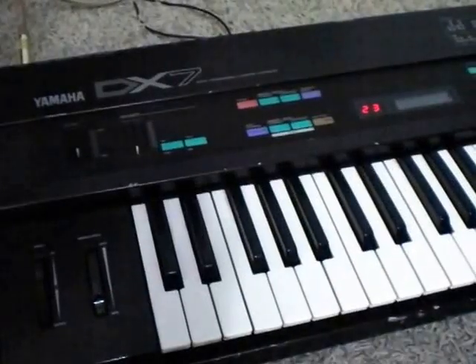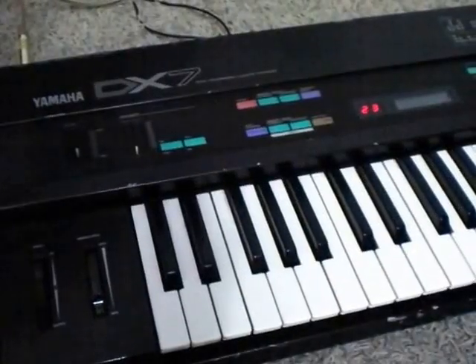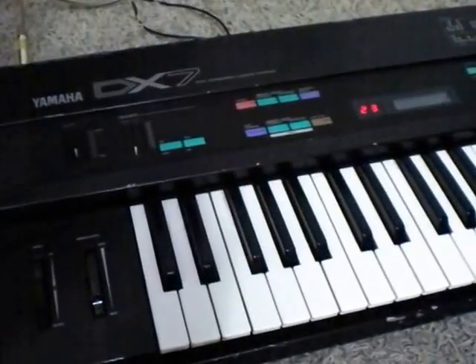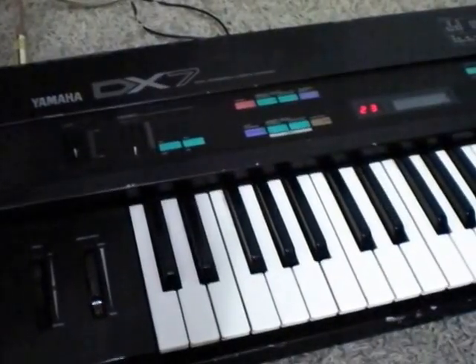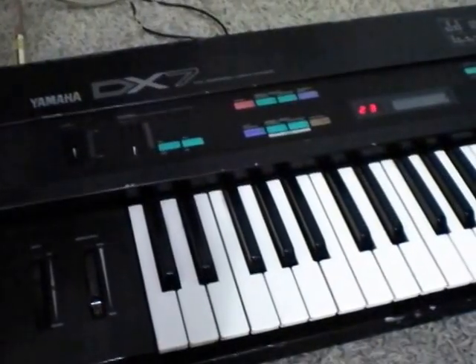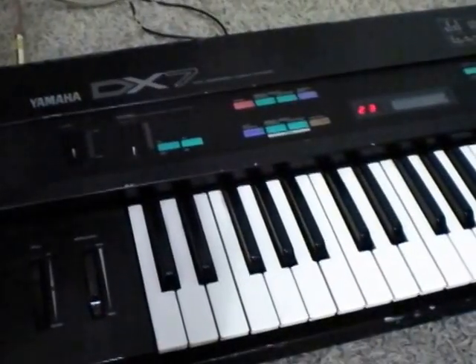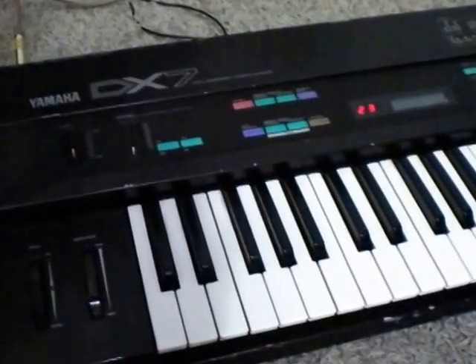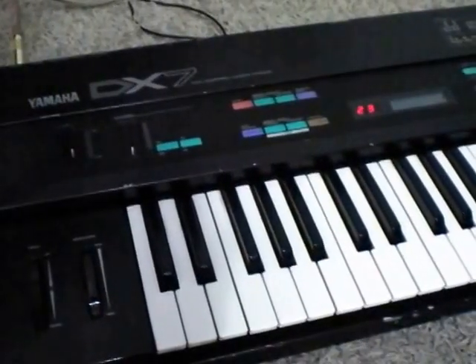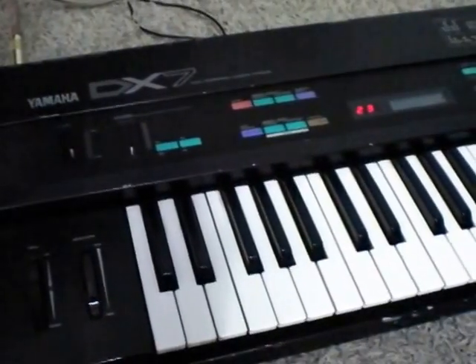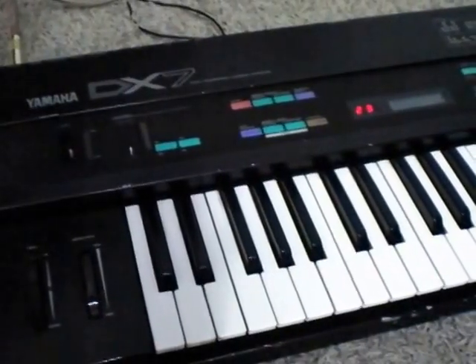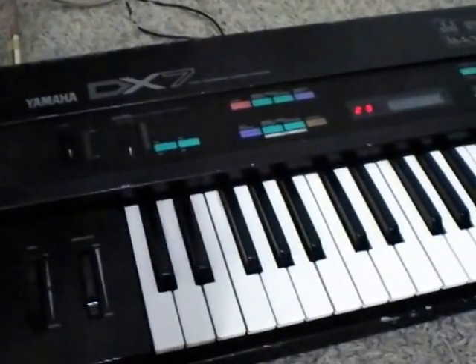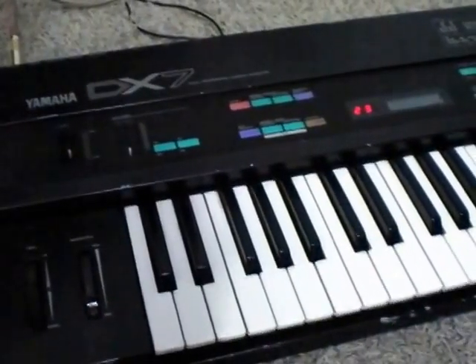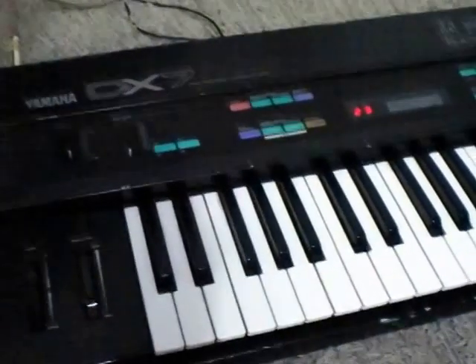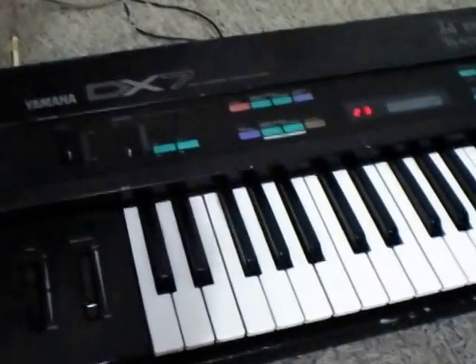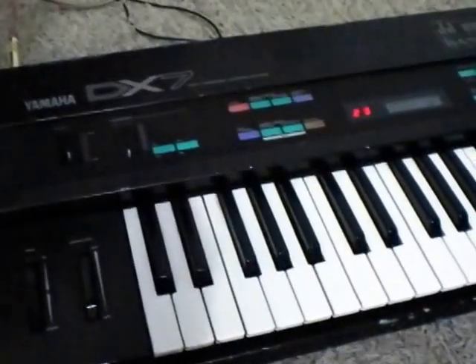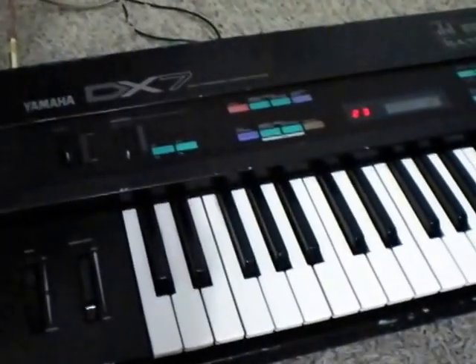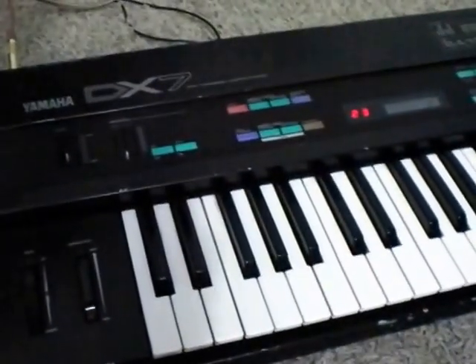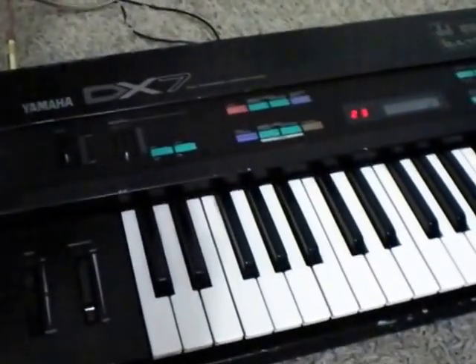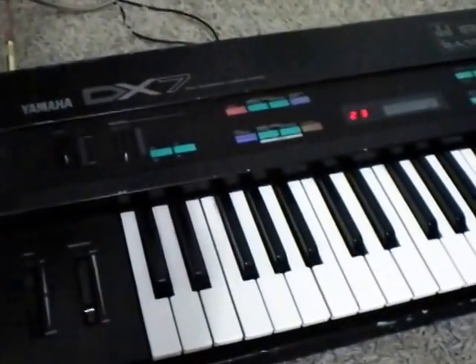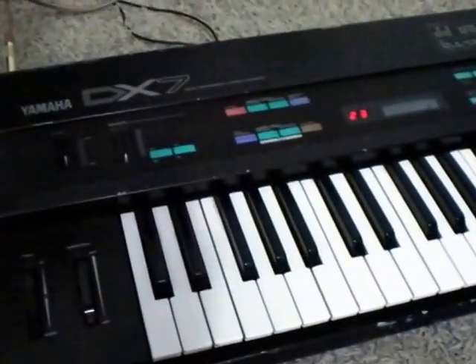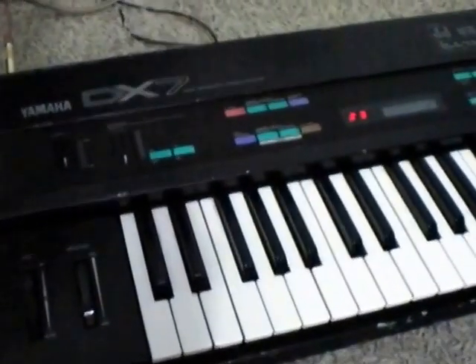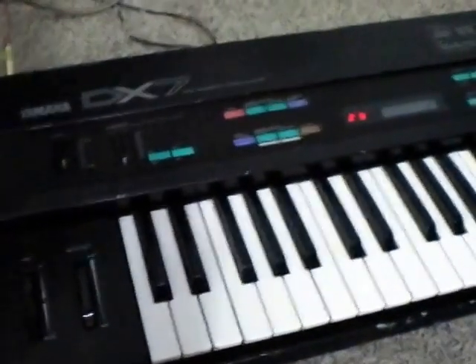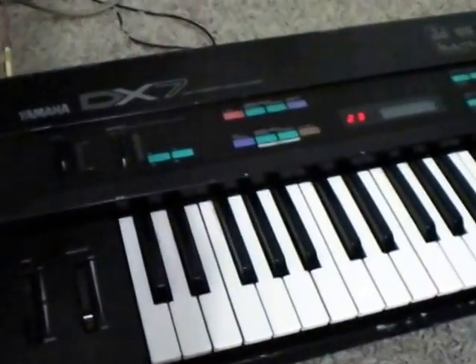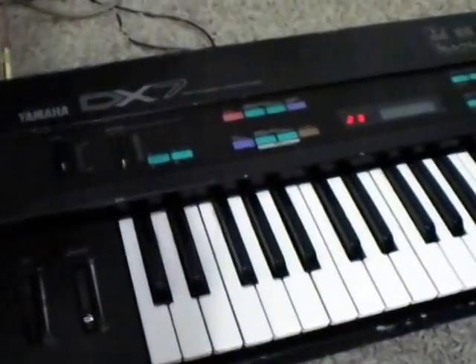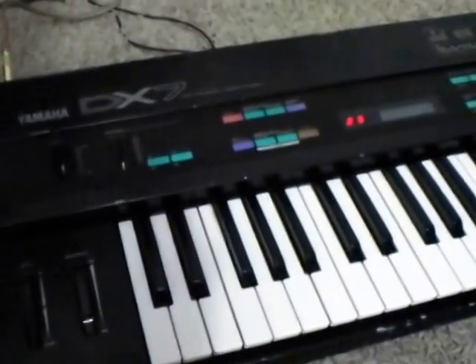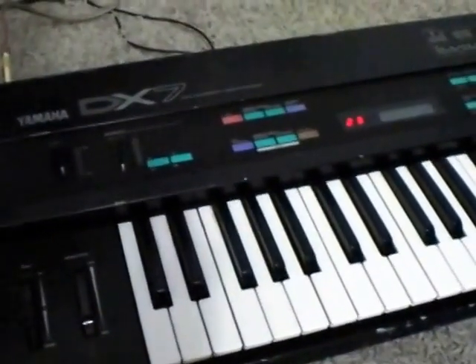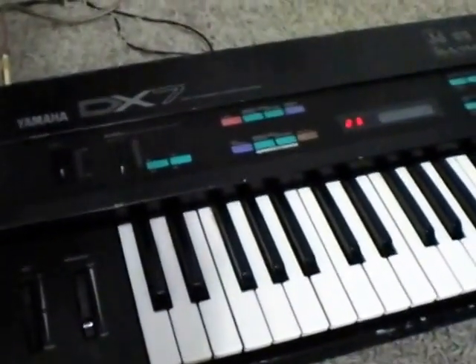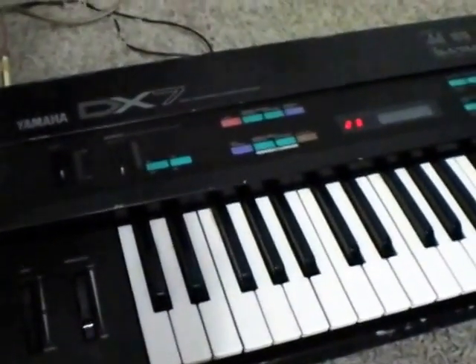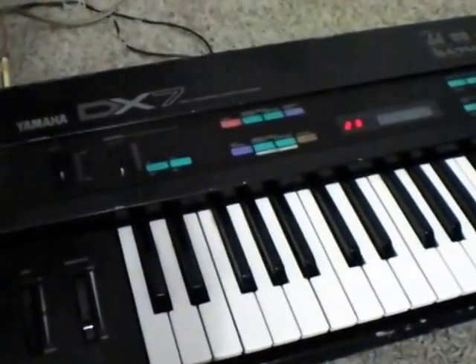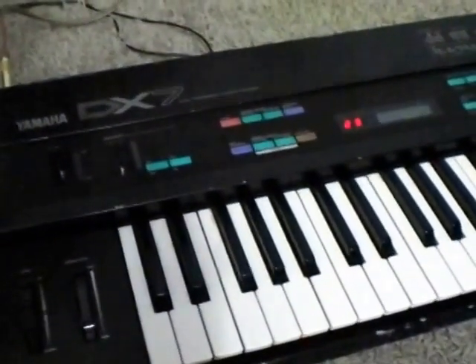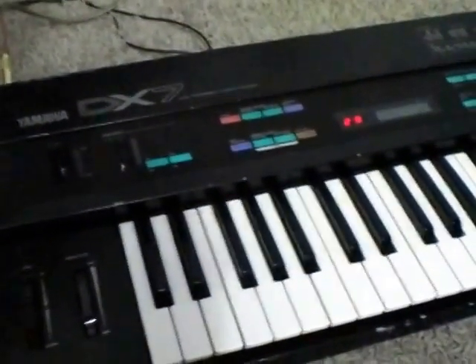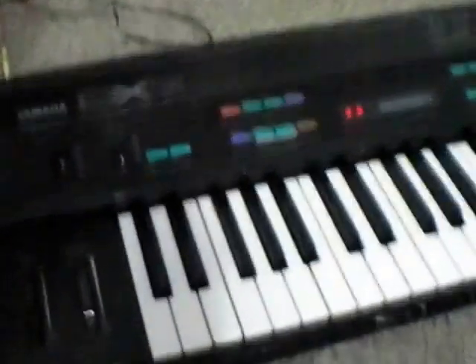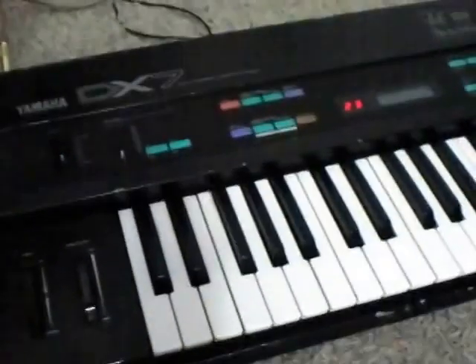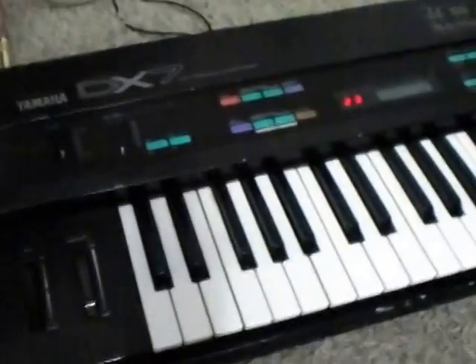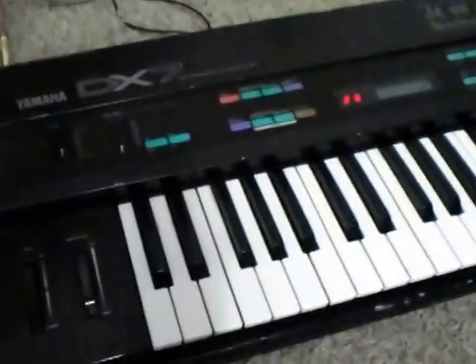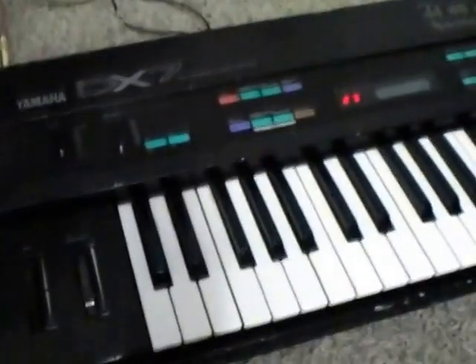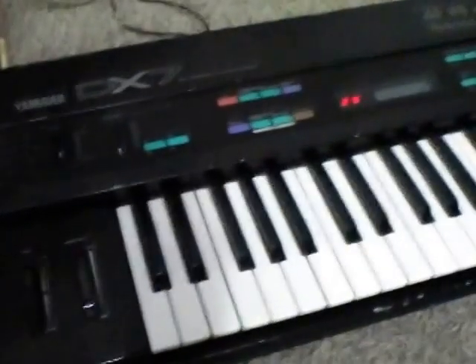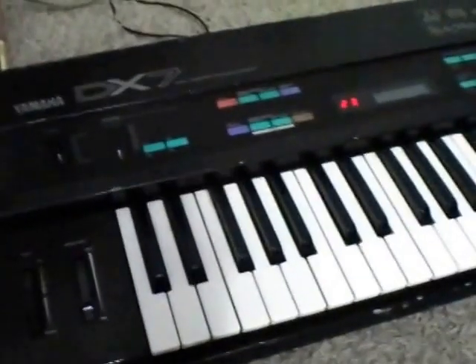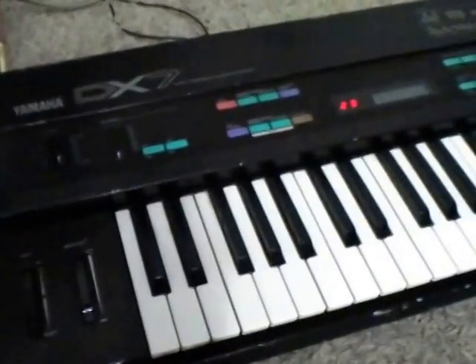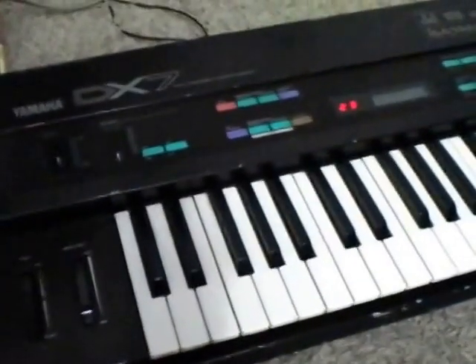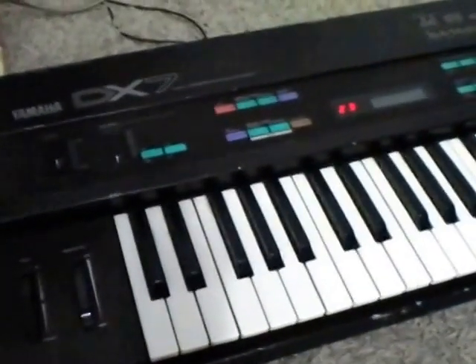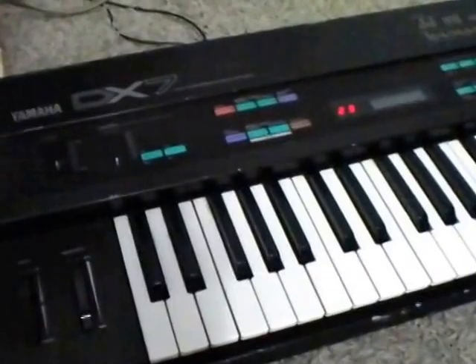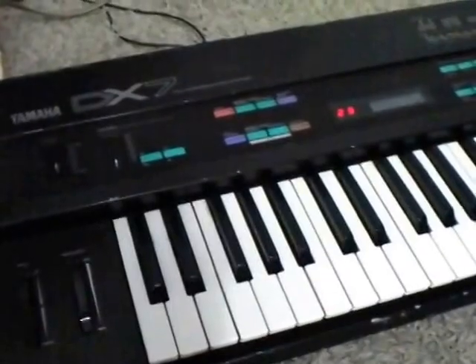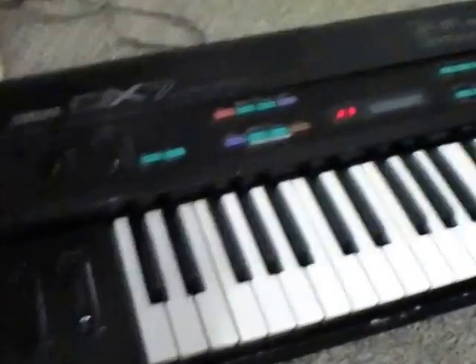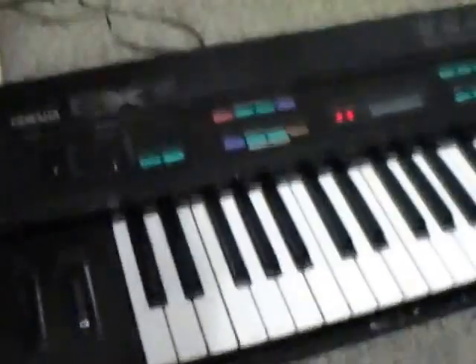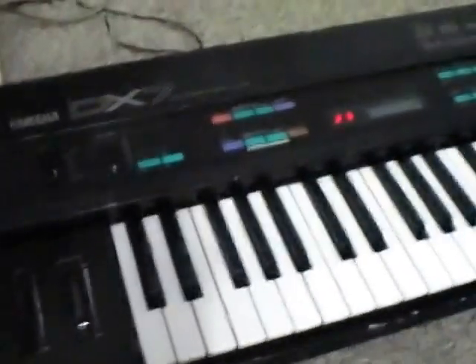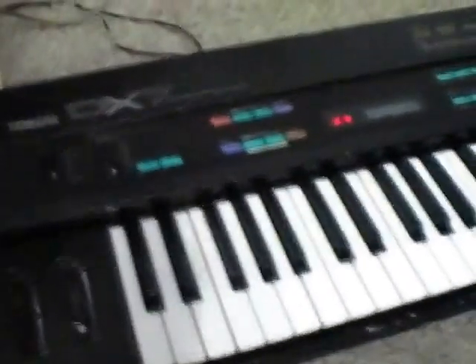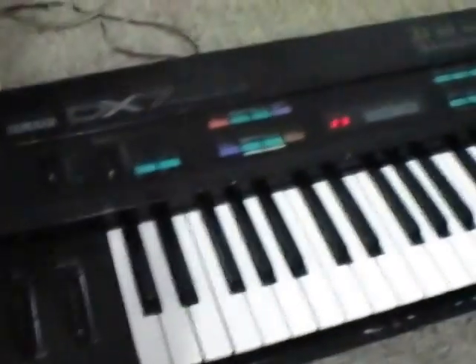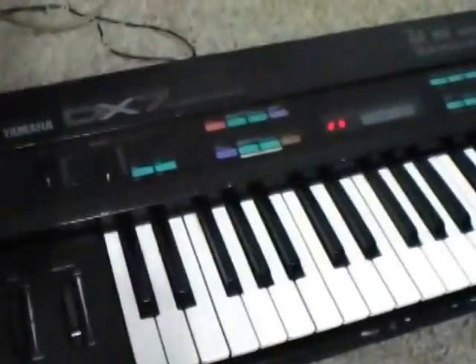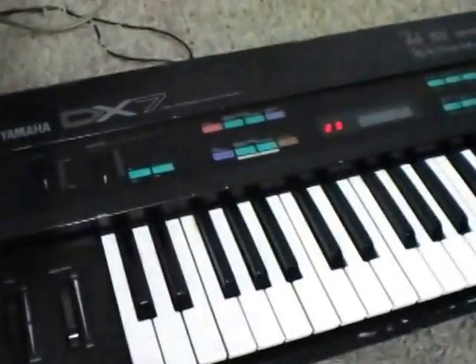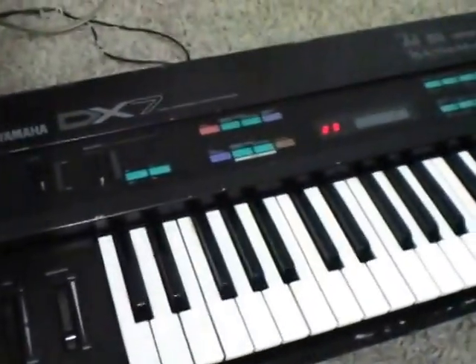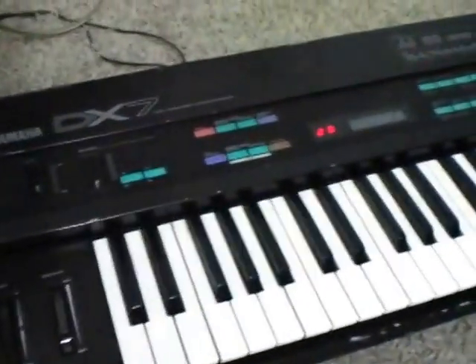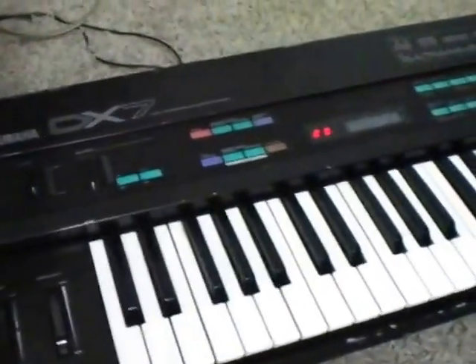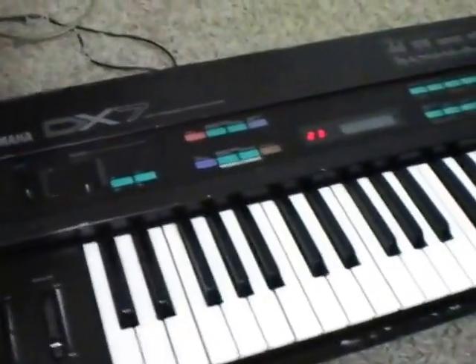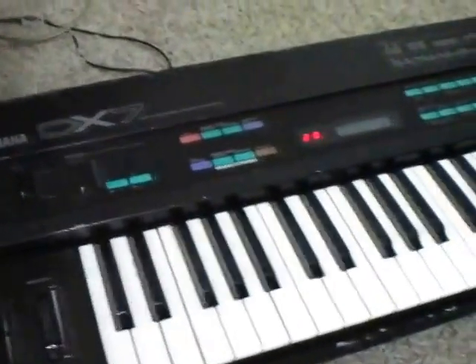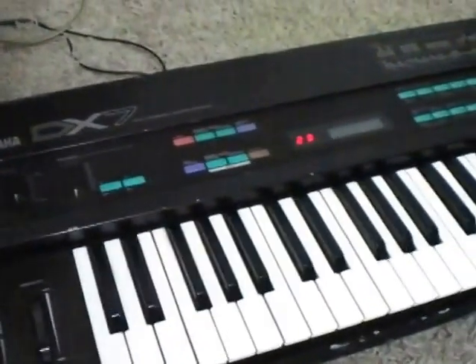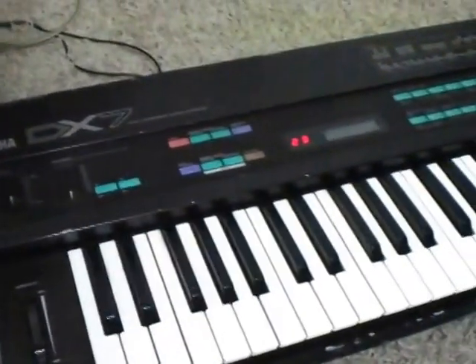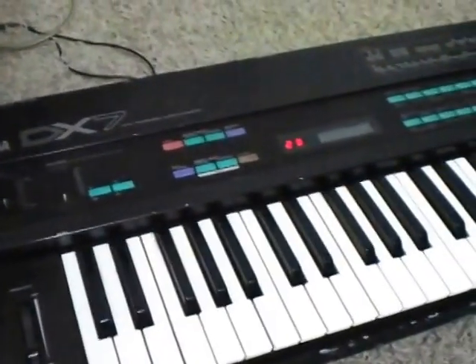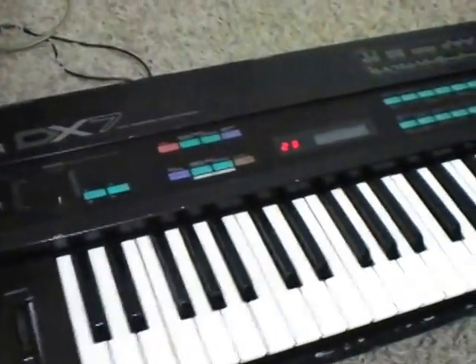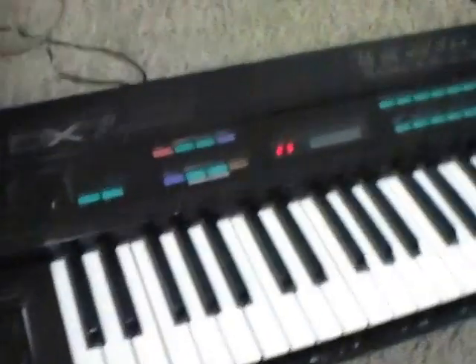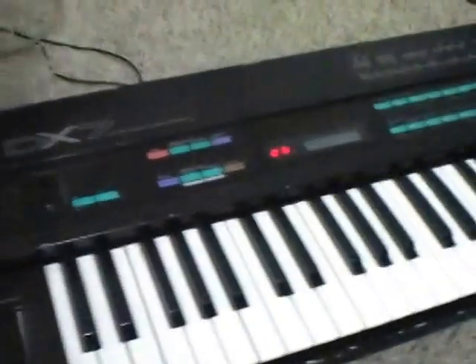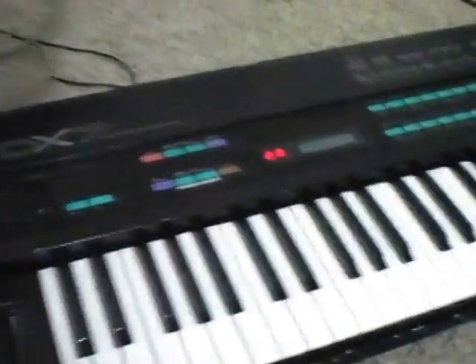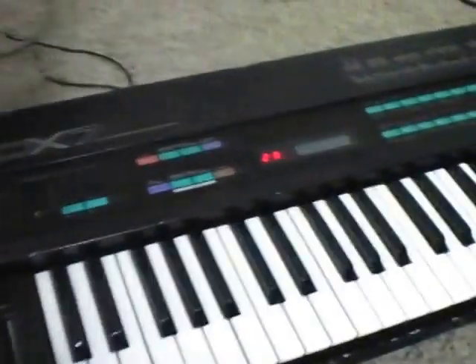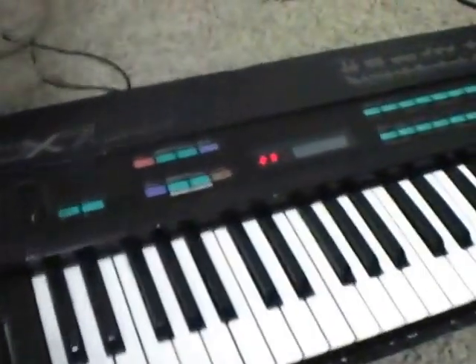Hello everybody. Someone asked me how you download patches onto the Yamaha DX7, so I'm going to go over that quickly.